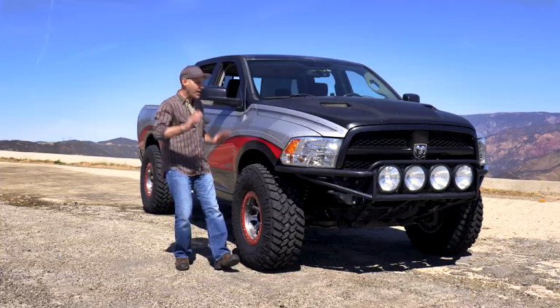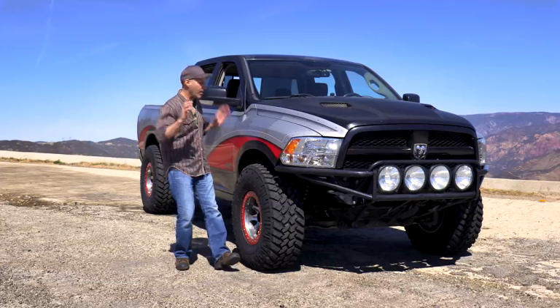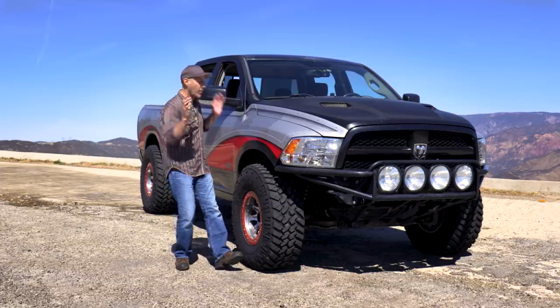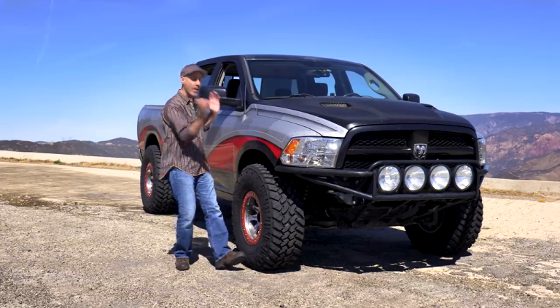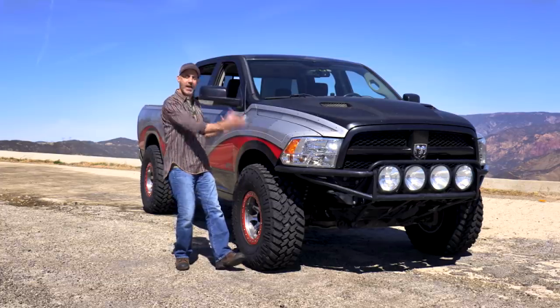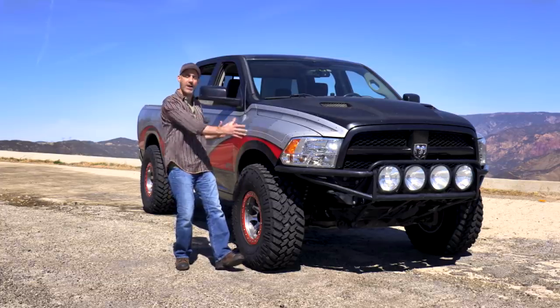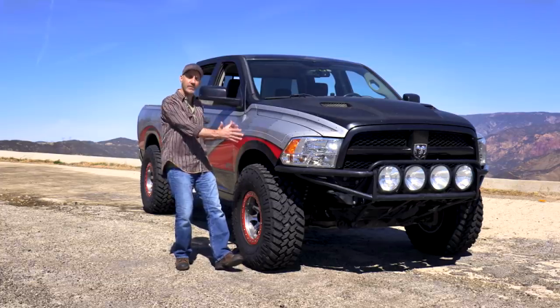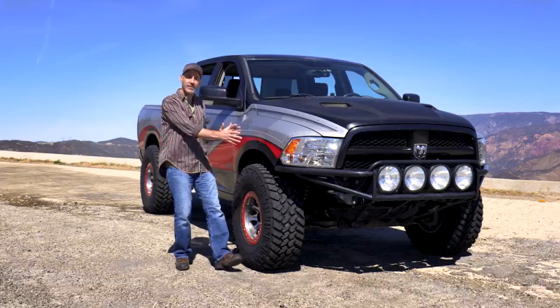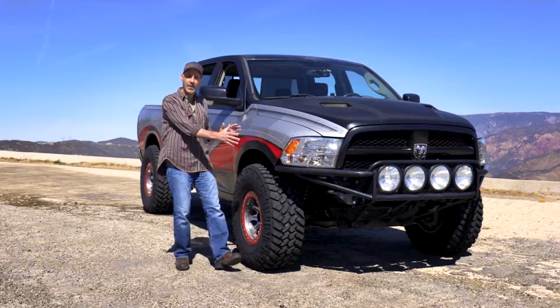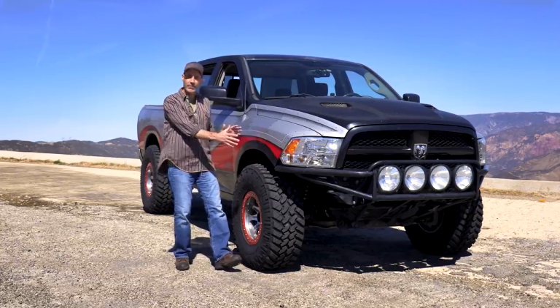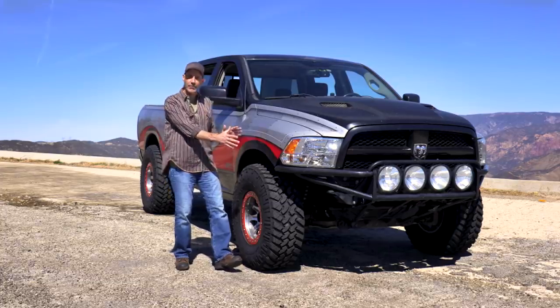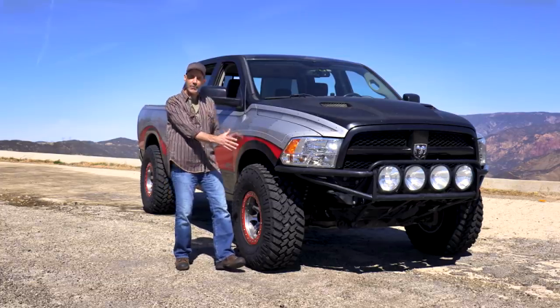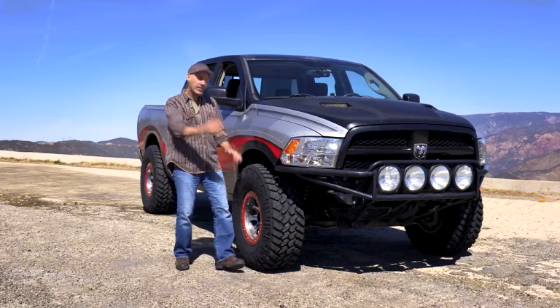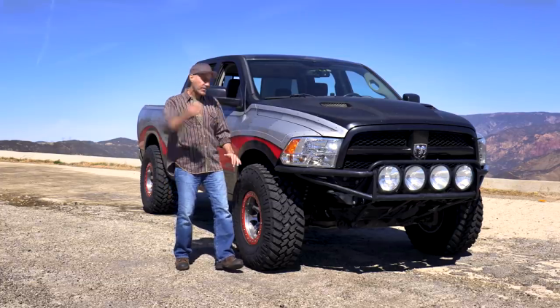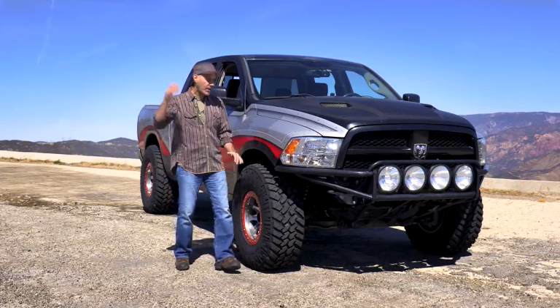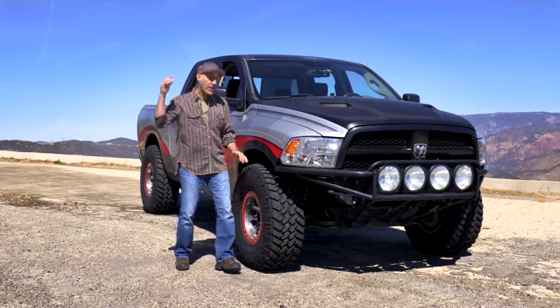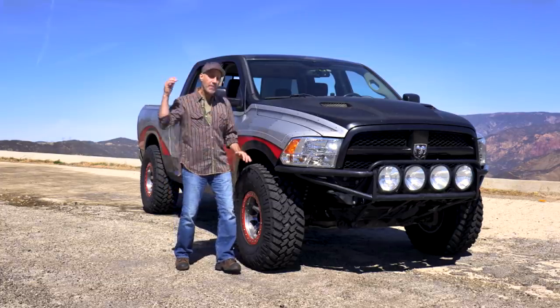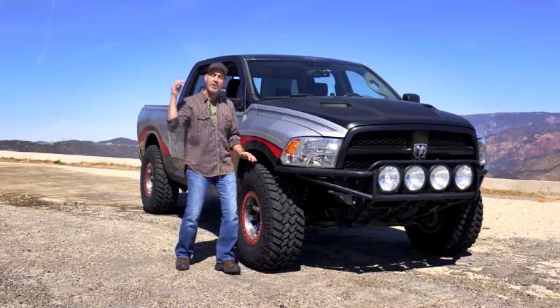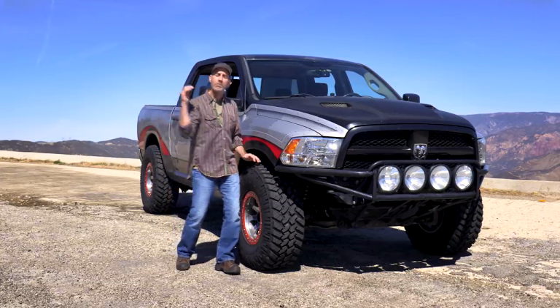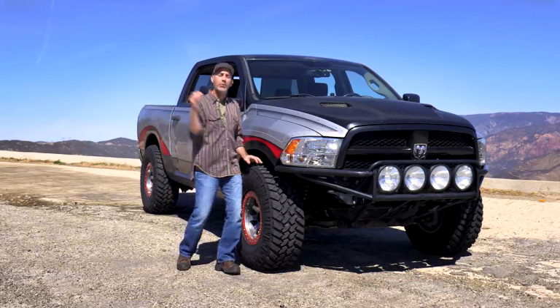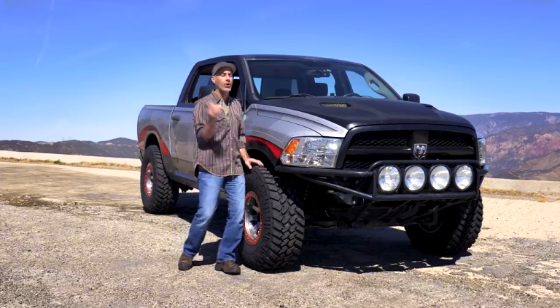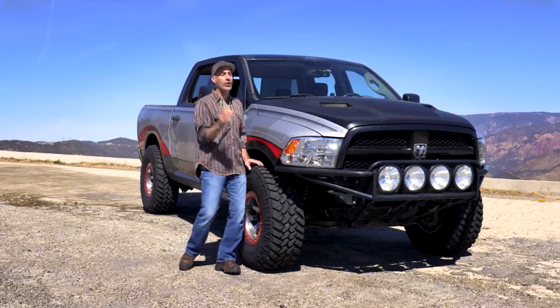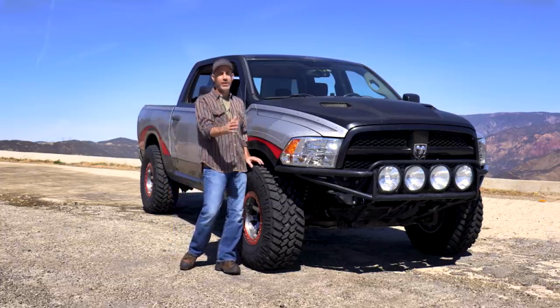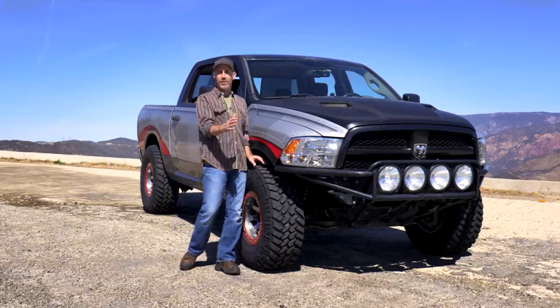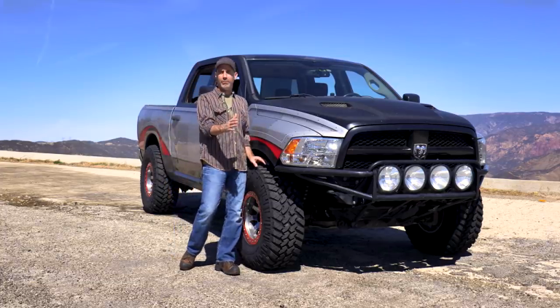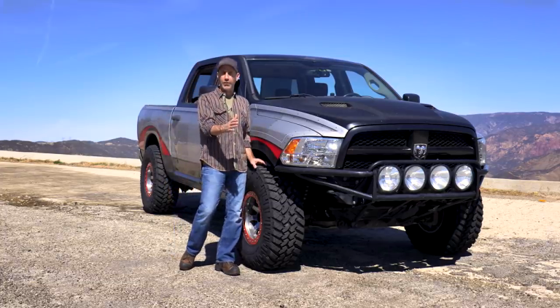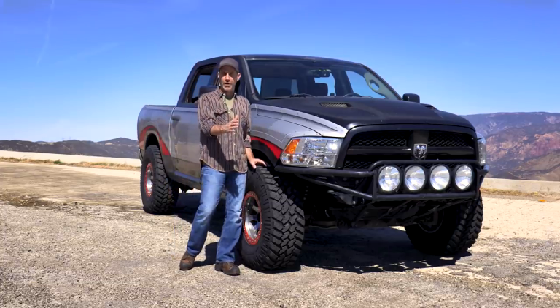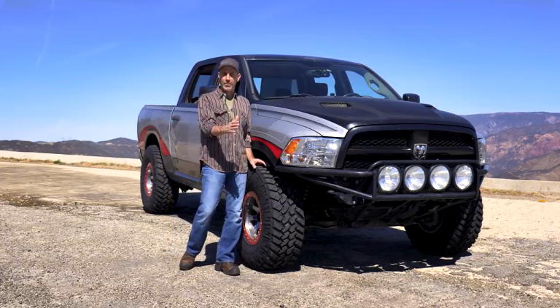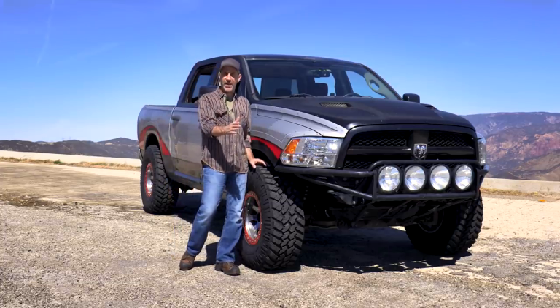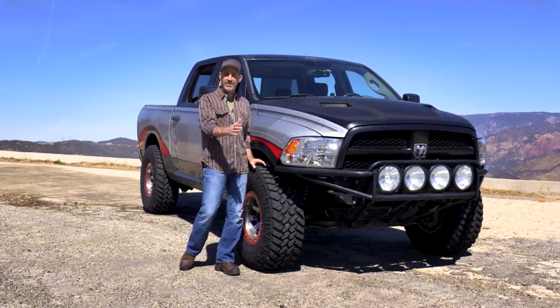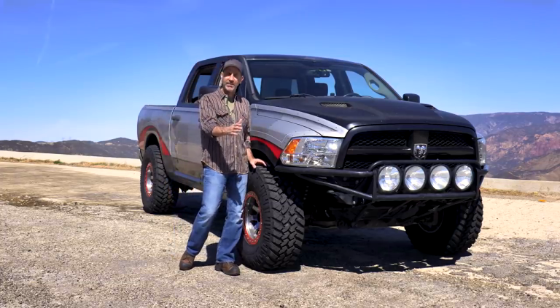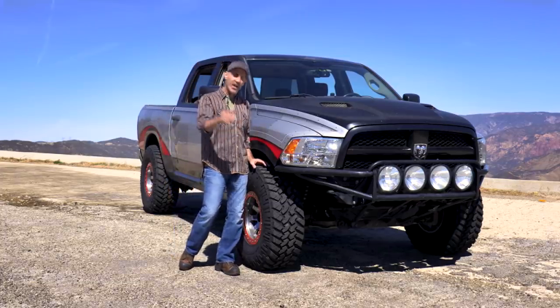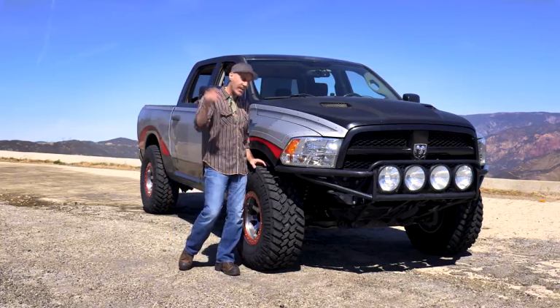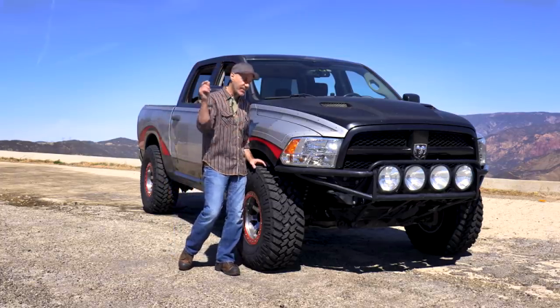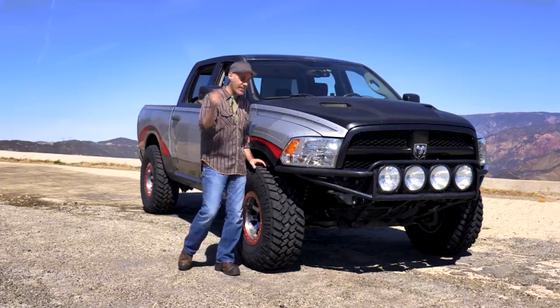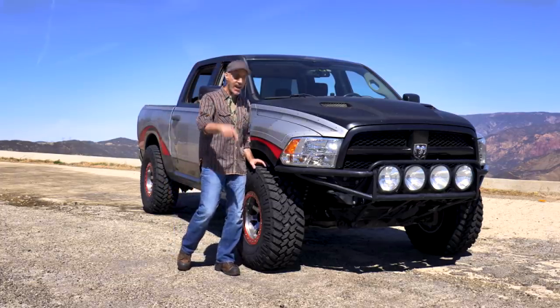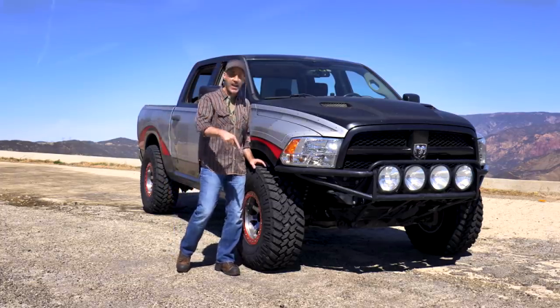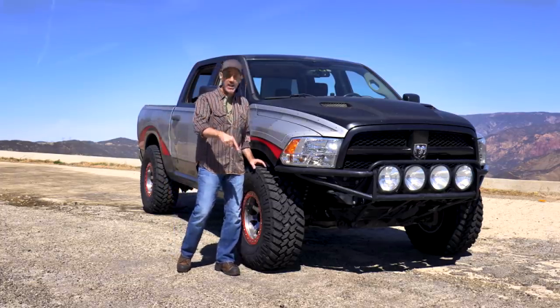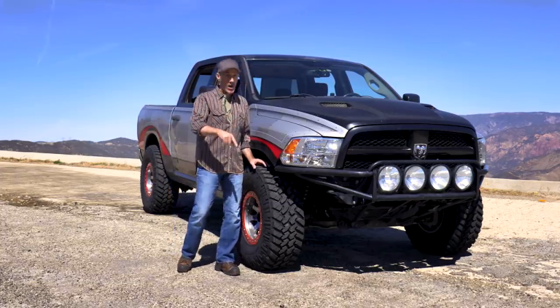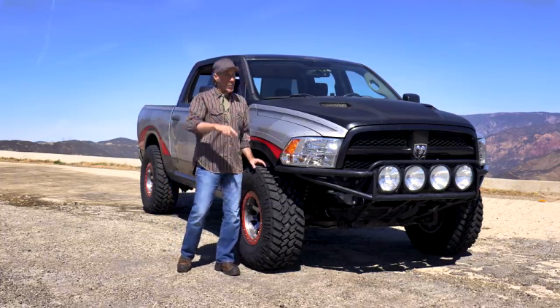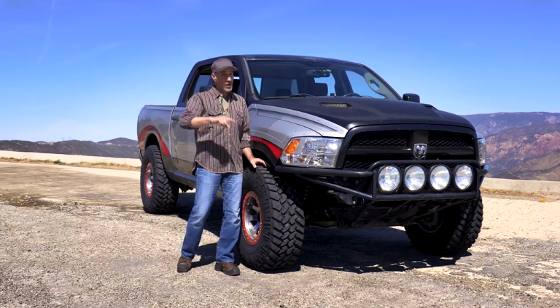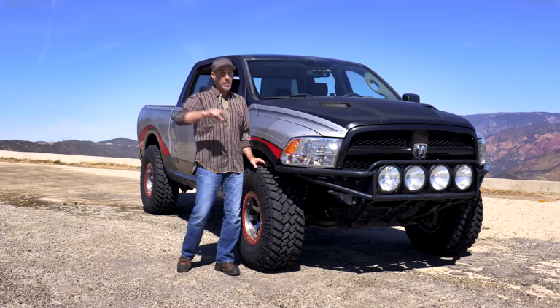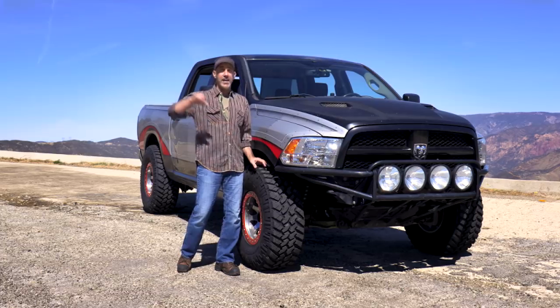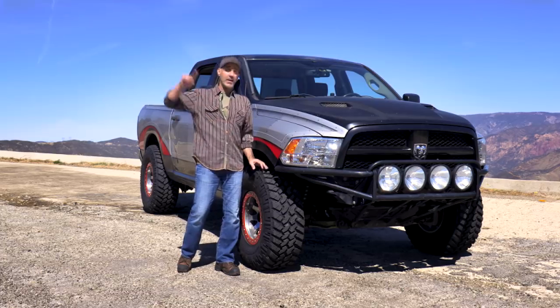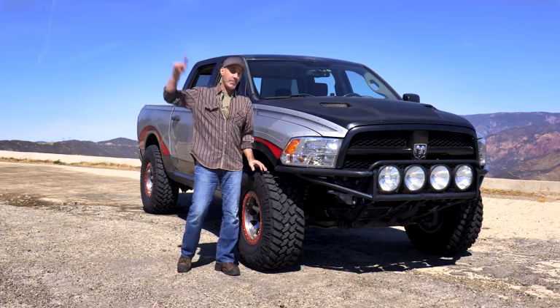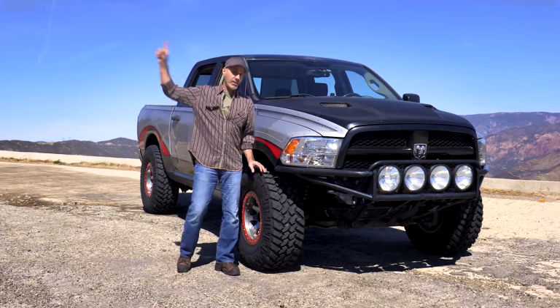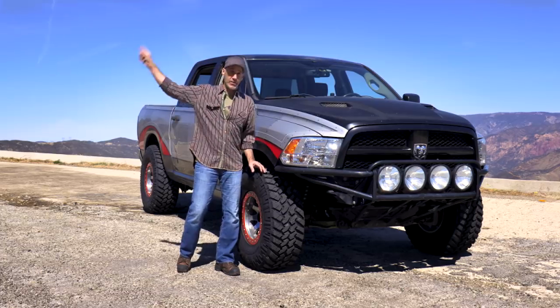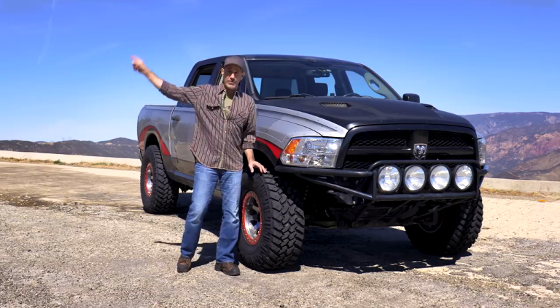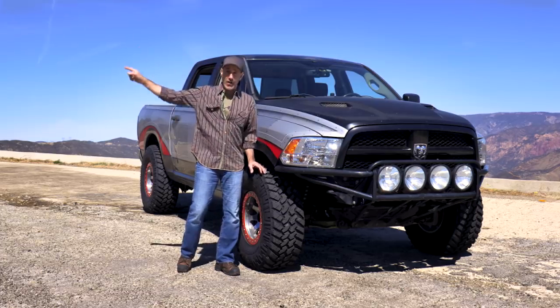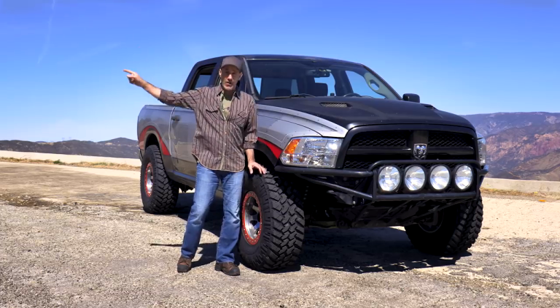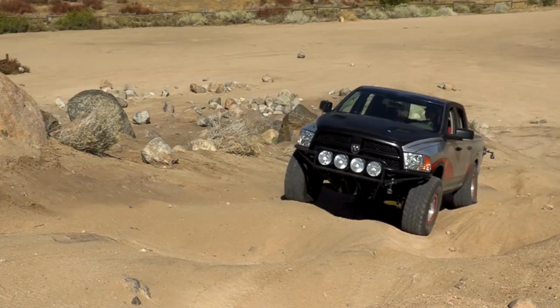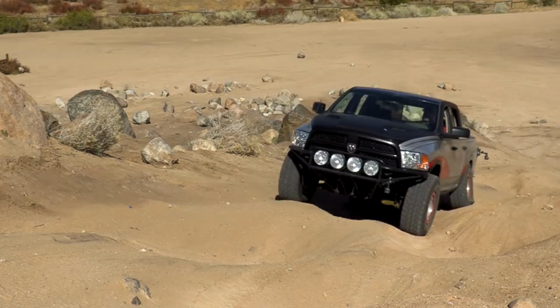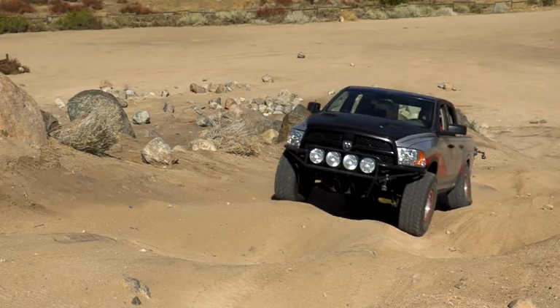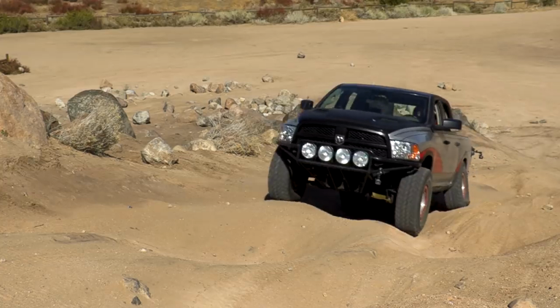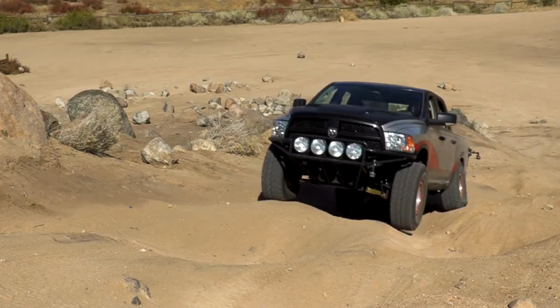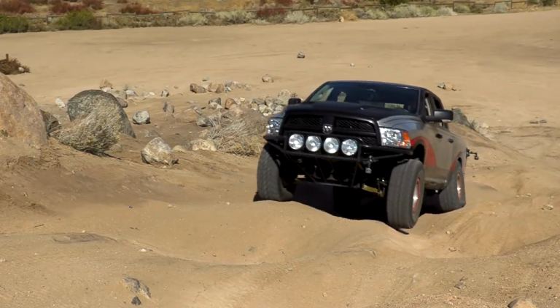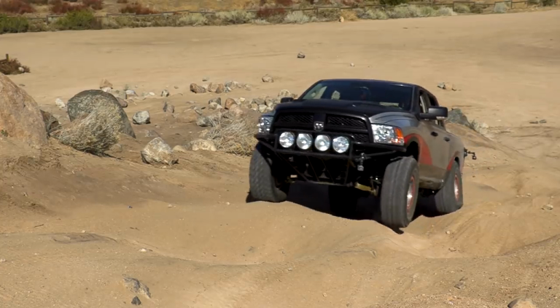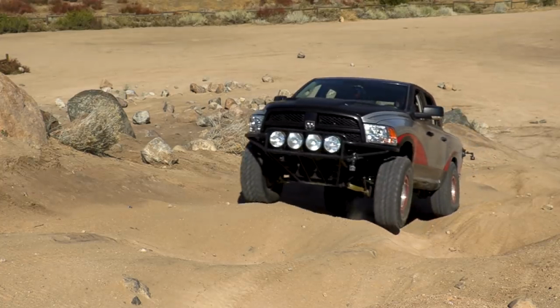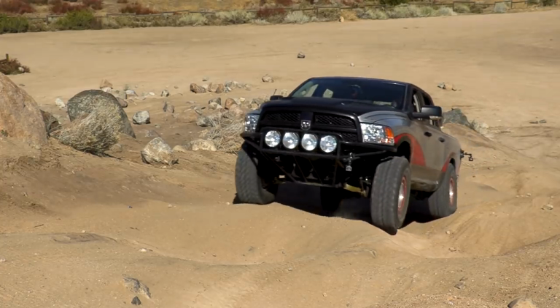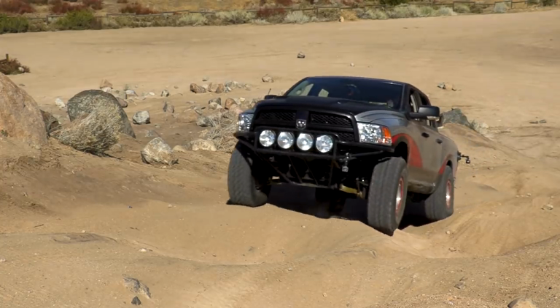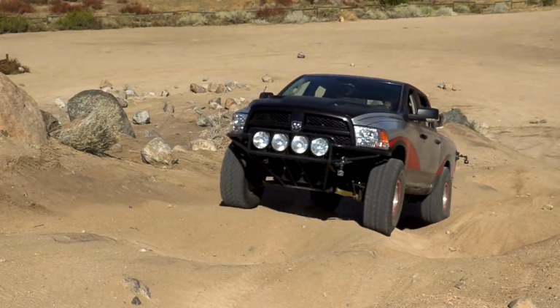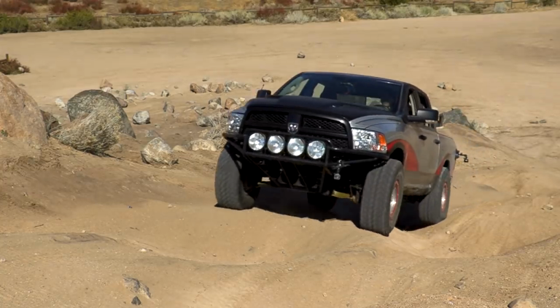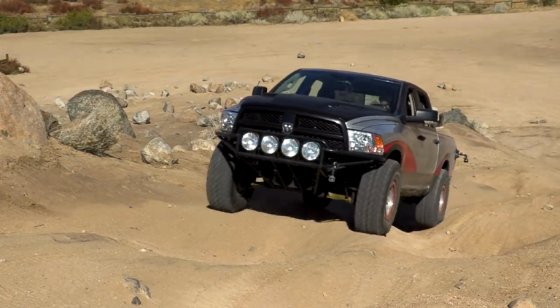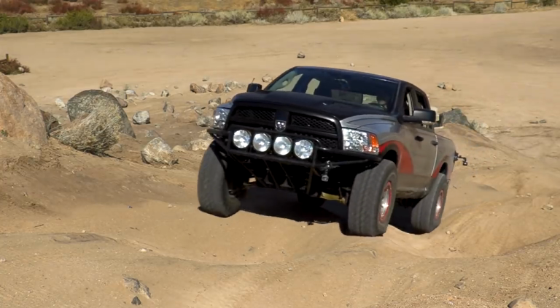I mounted these up a few weeks ago and have been putting them through their paces. Today, we're going to take them into the dirt and really see how they do.